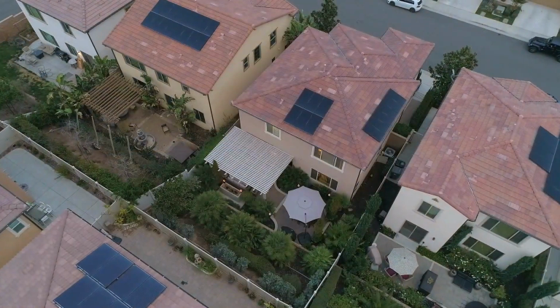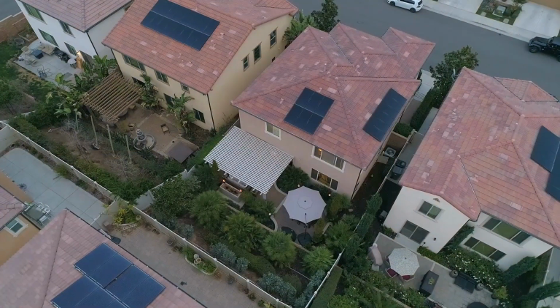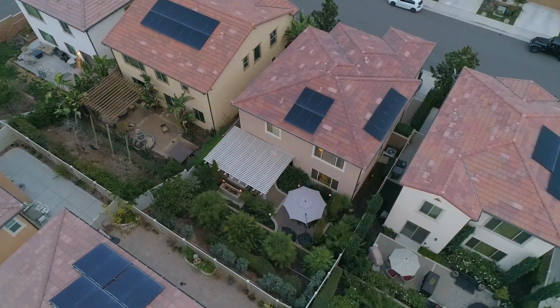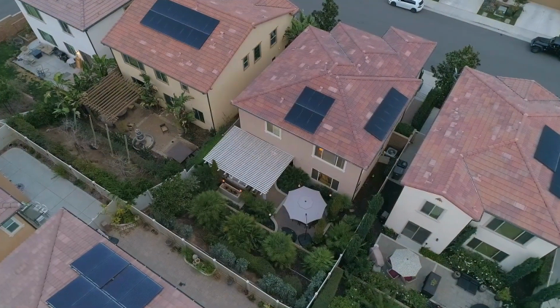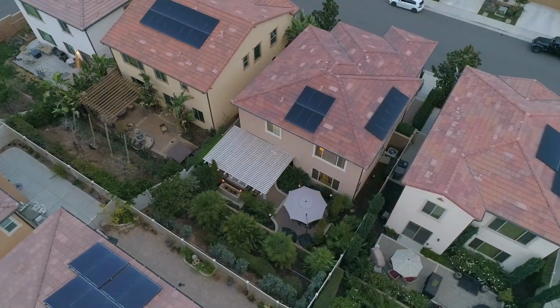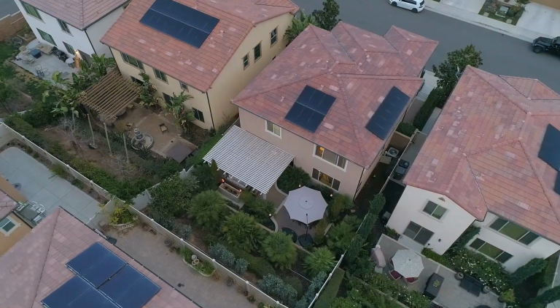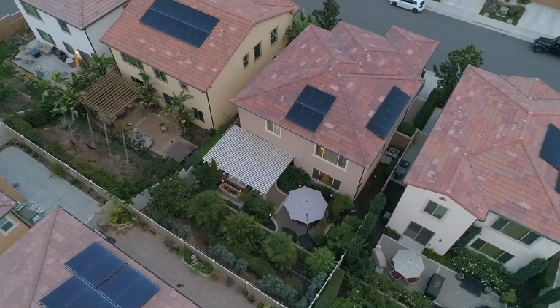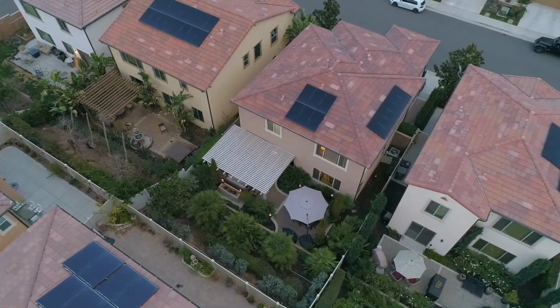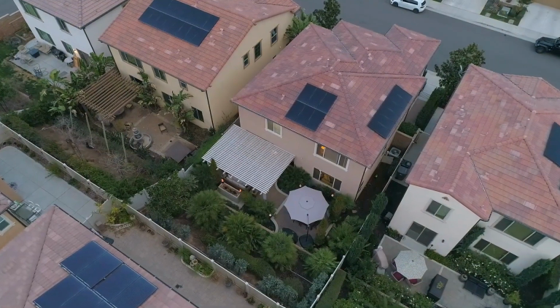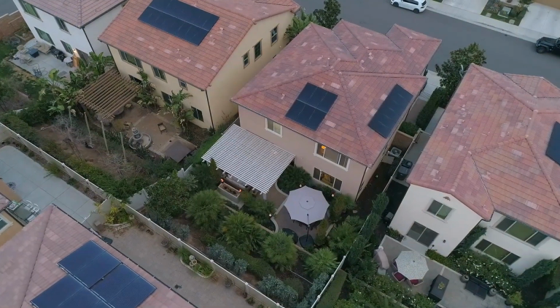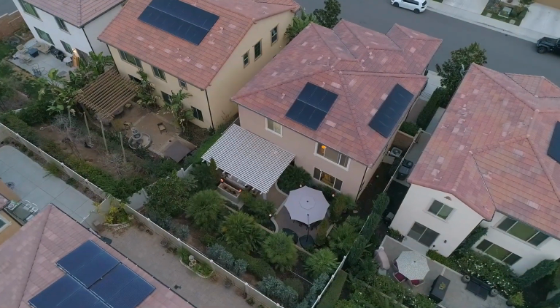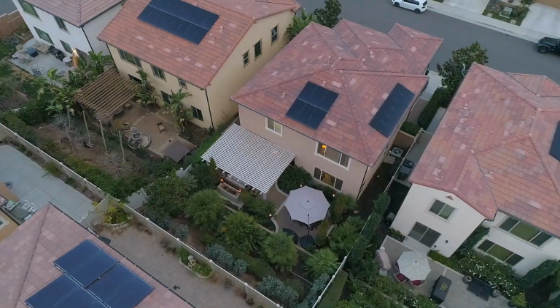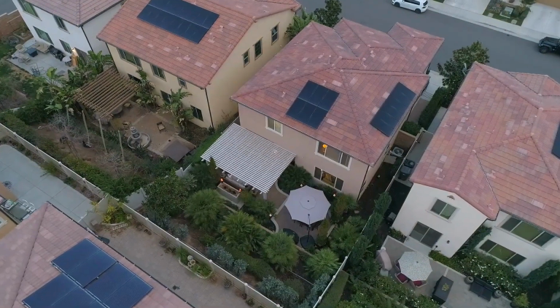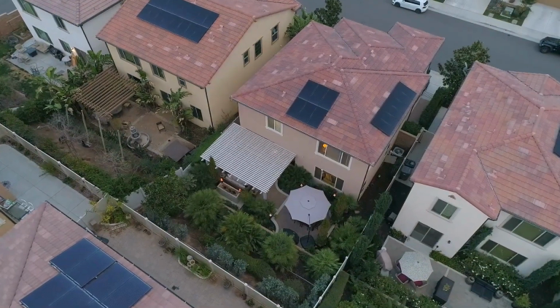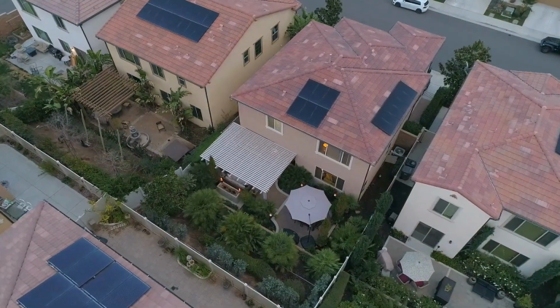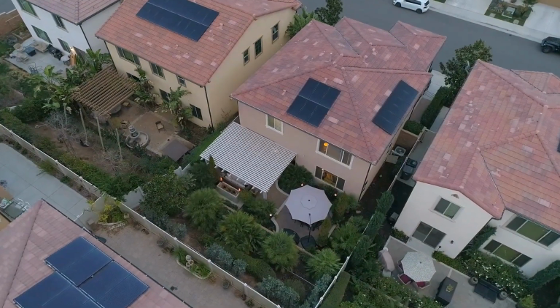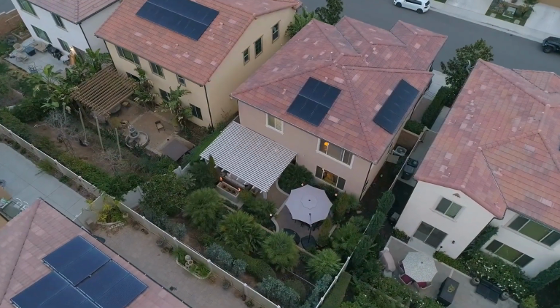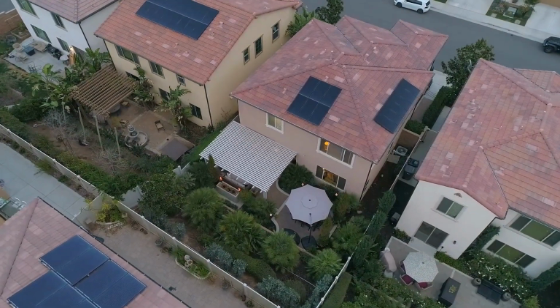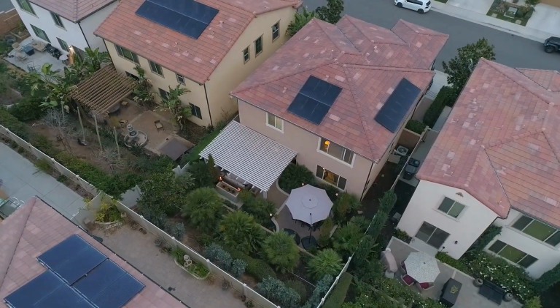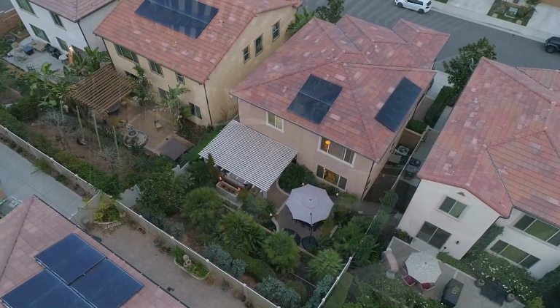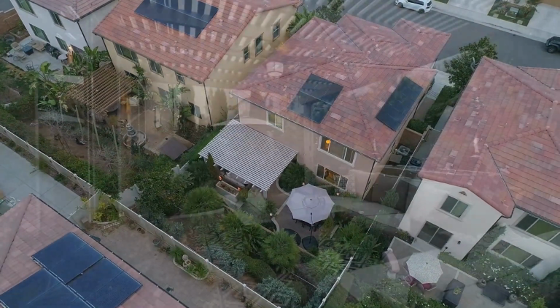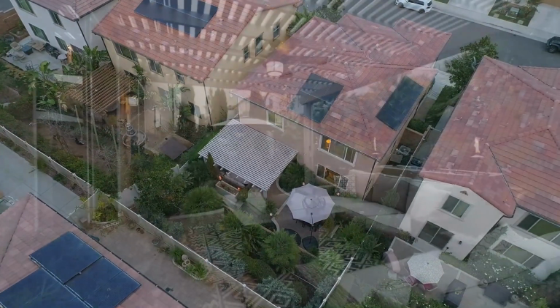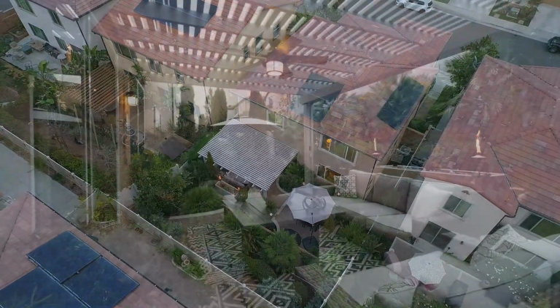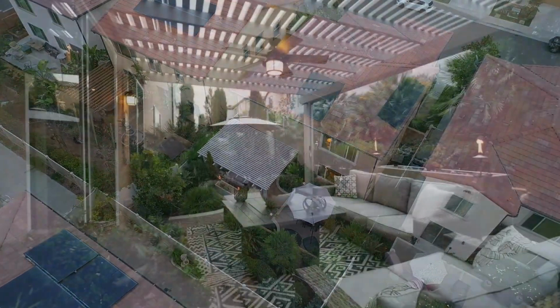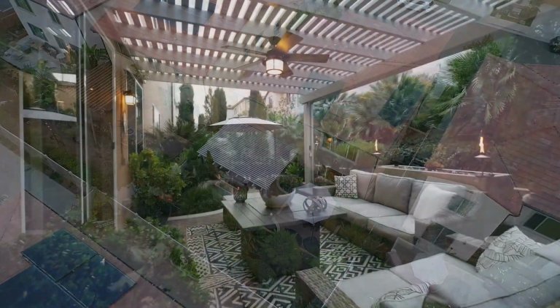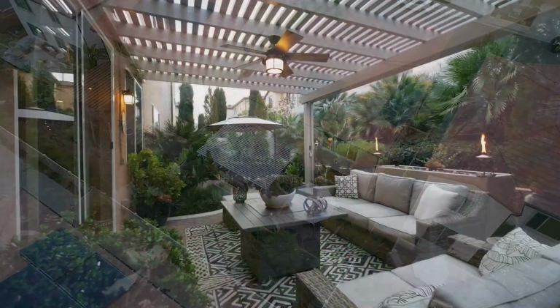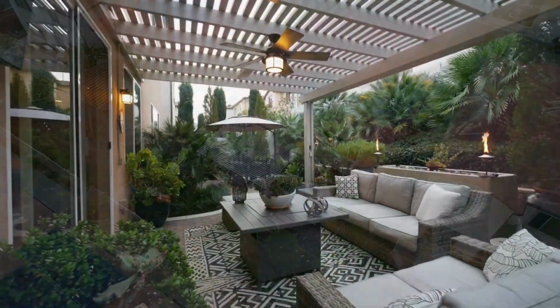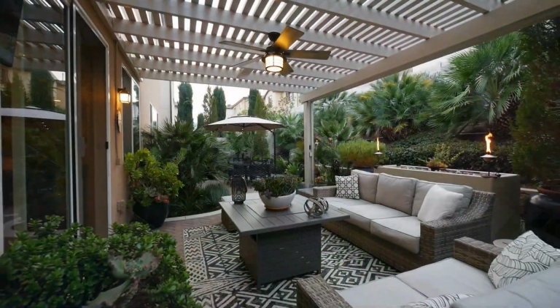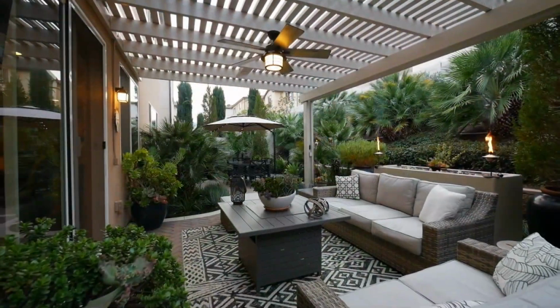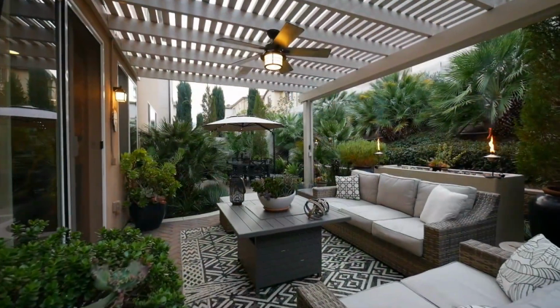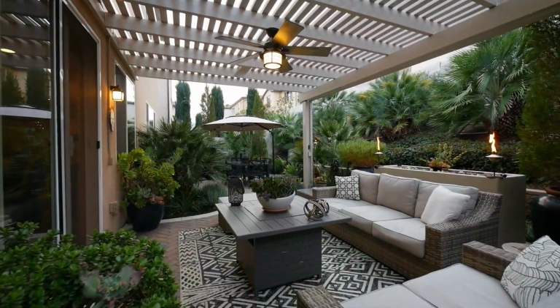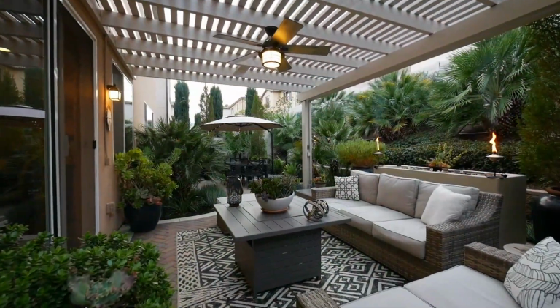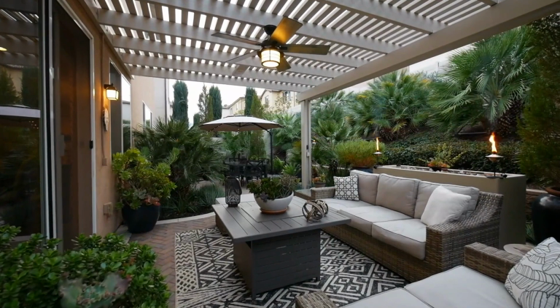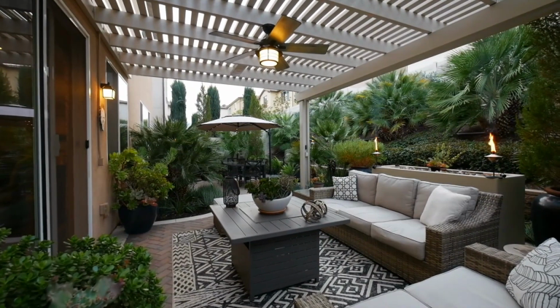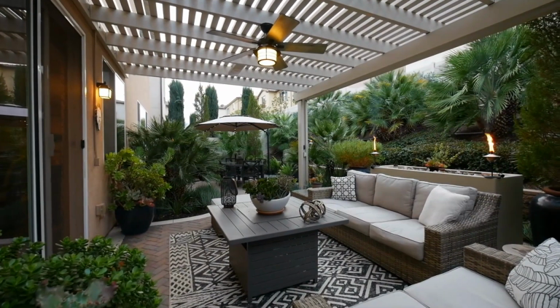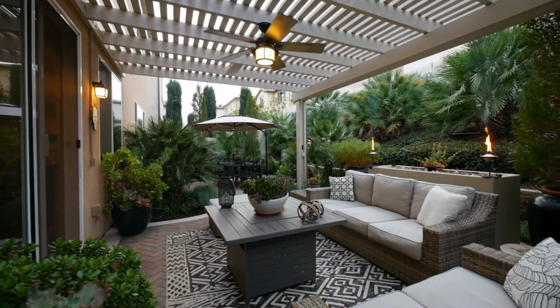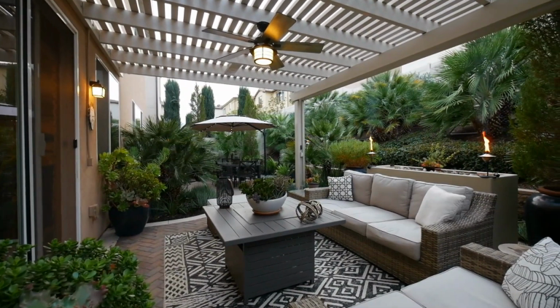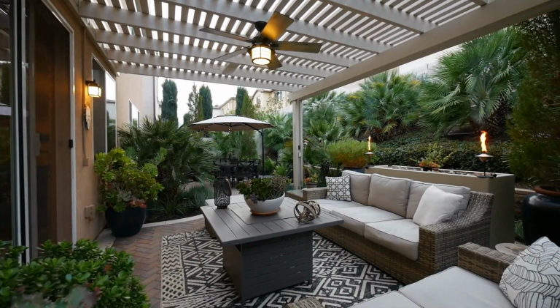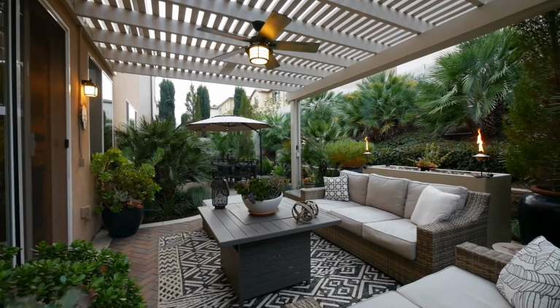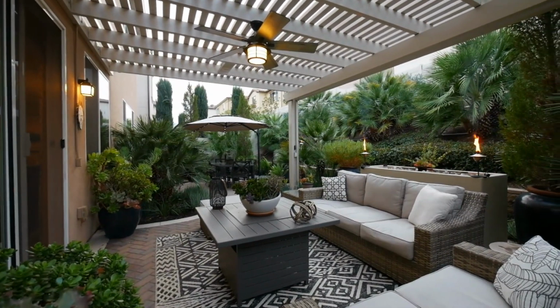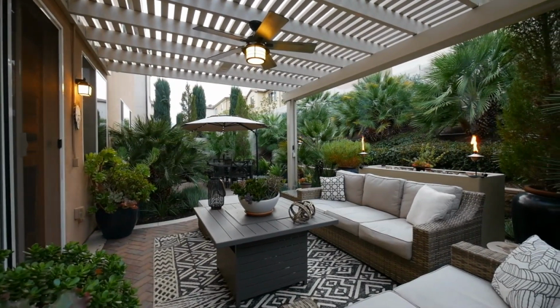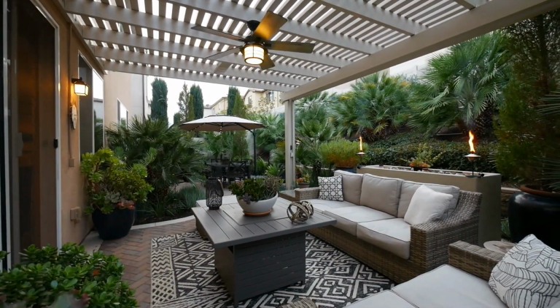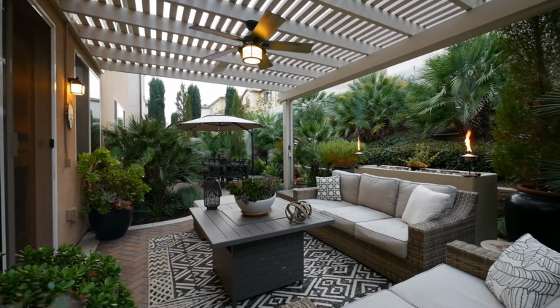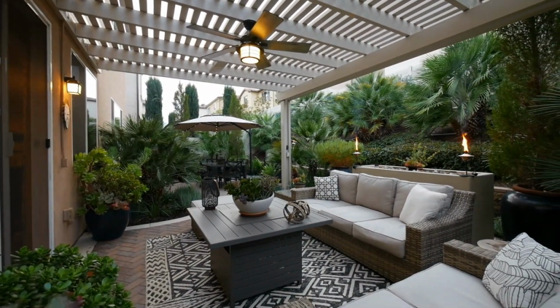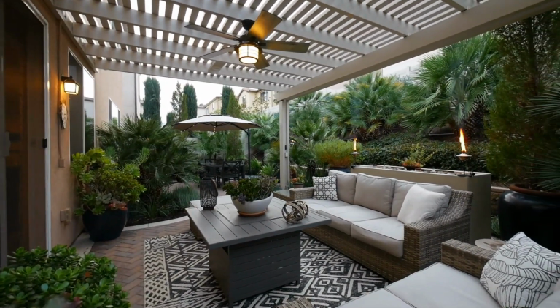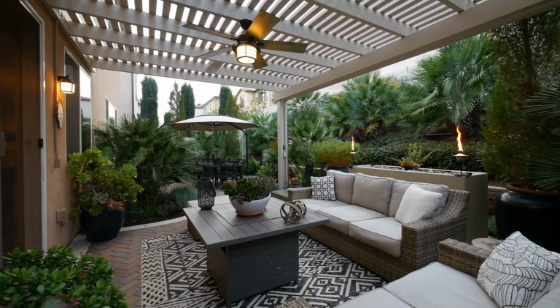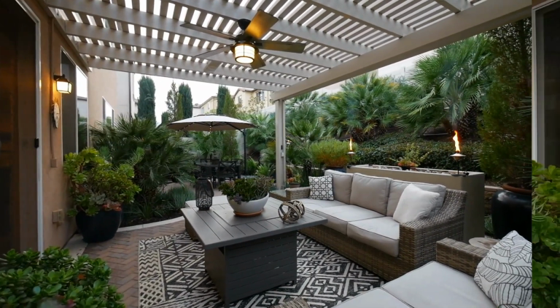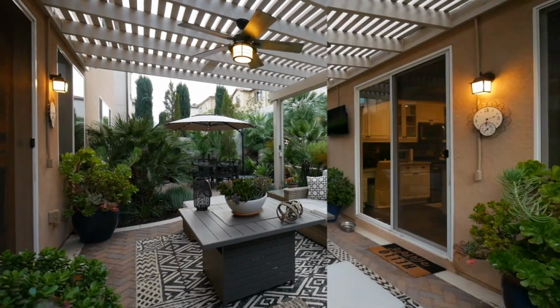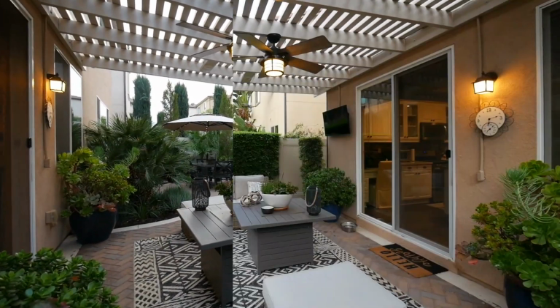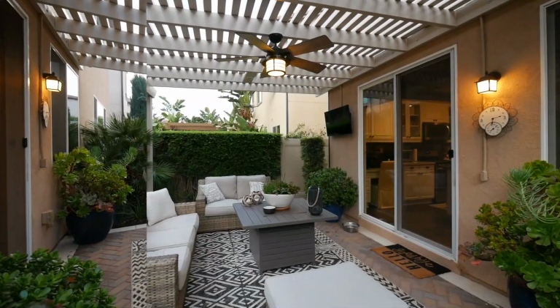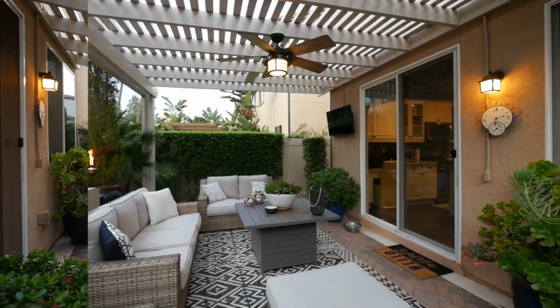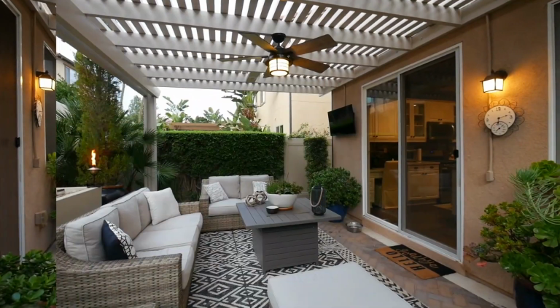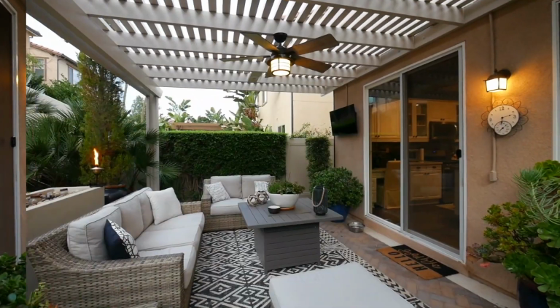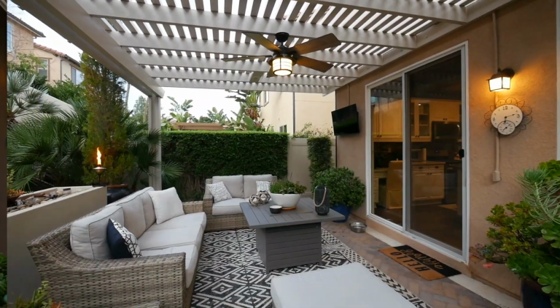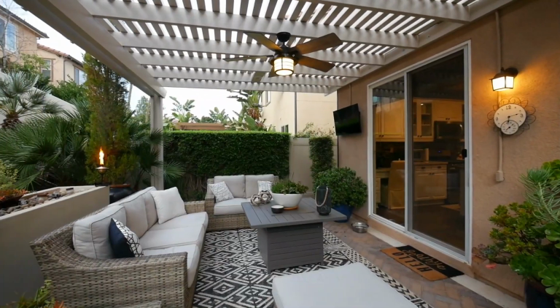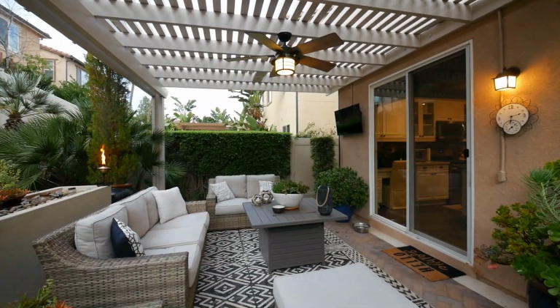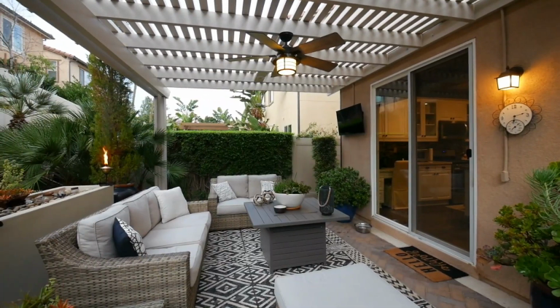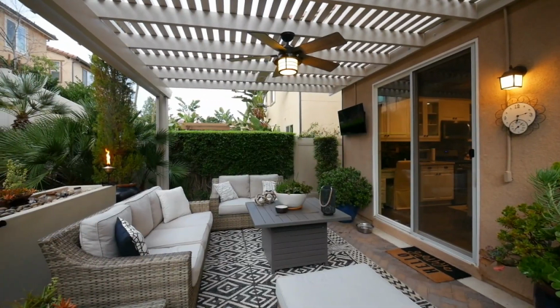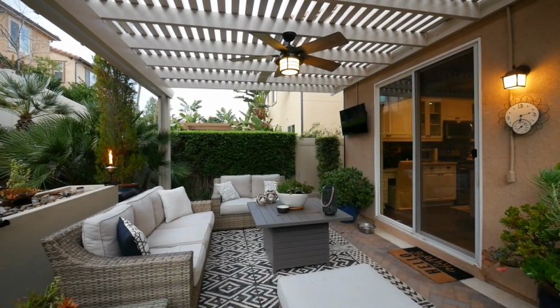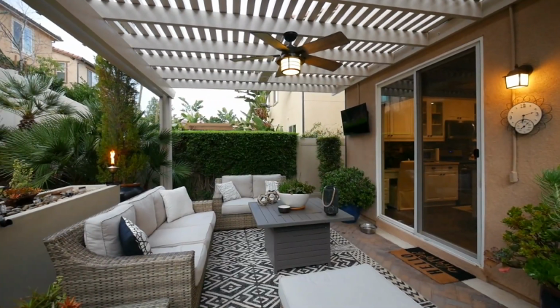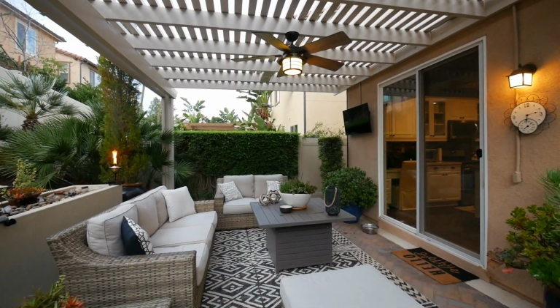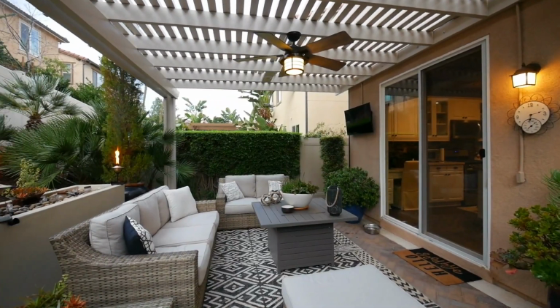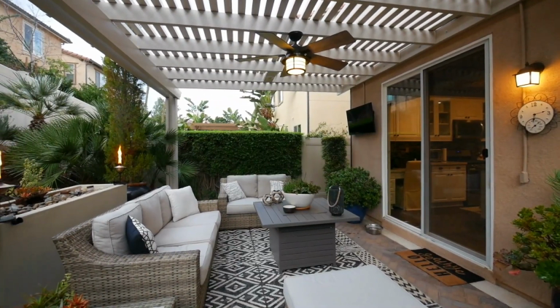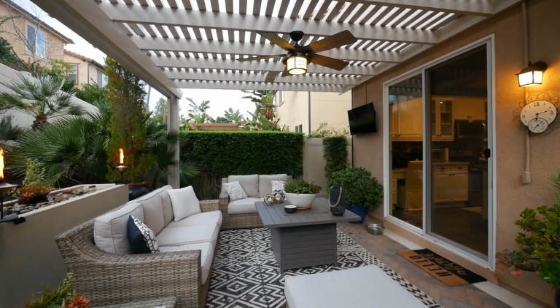Out back, your private oasis awaits, offering a covered patio with meticulously planned and well-maintained hardscape and landscaping.